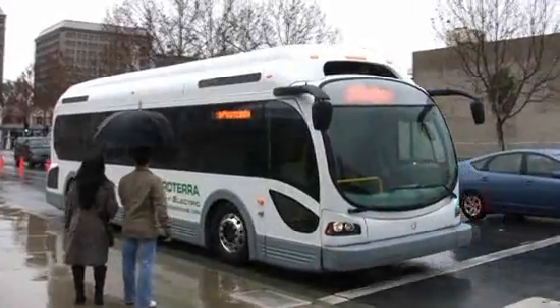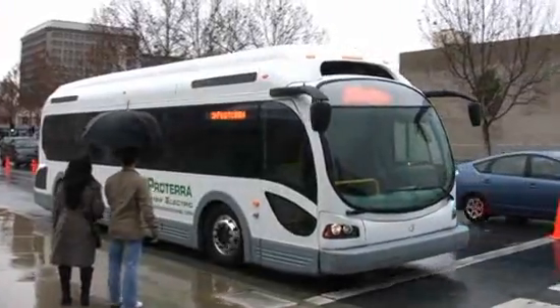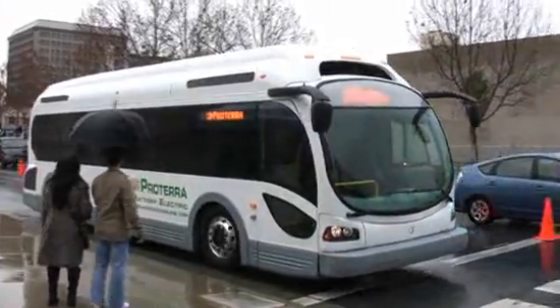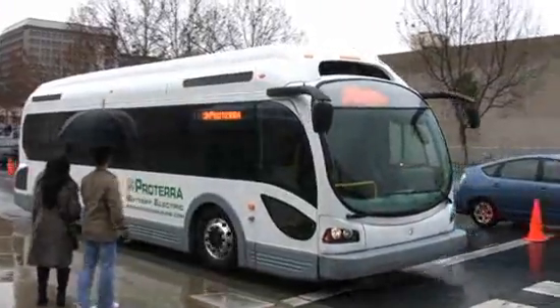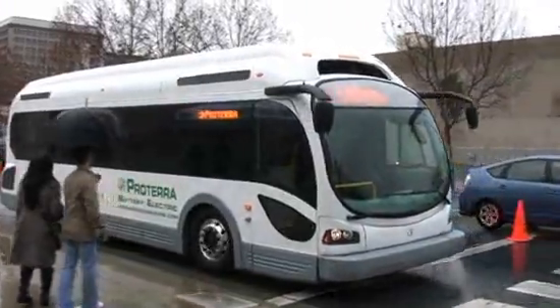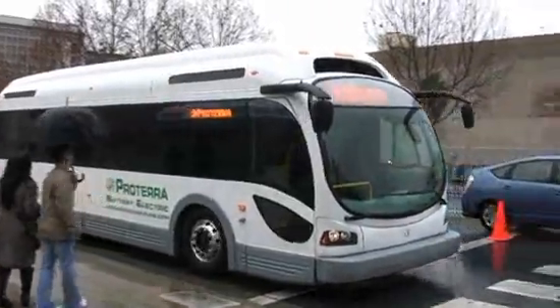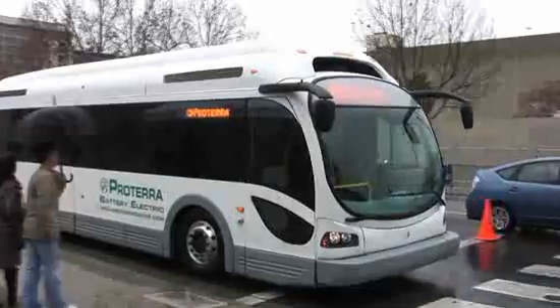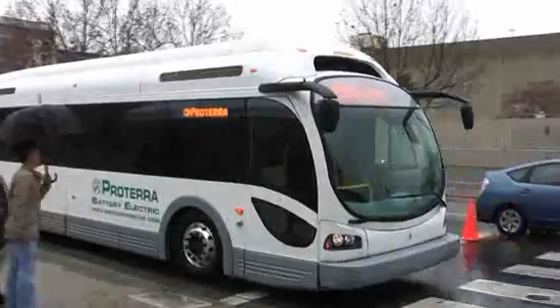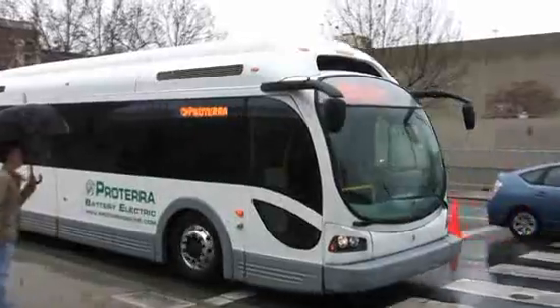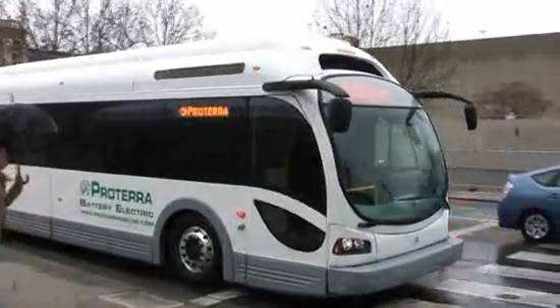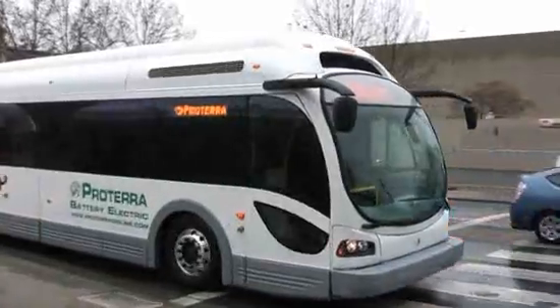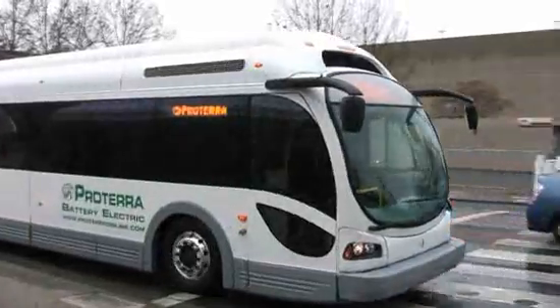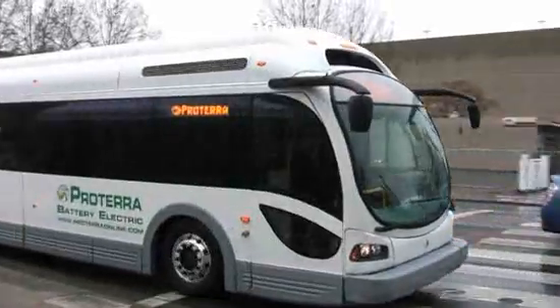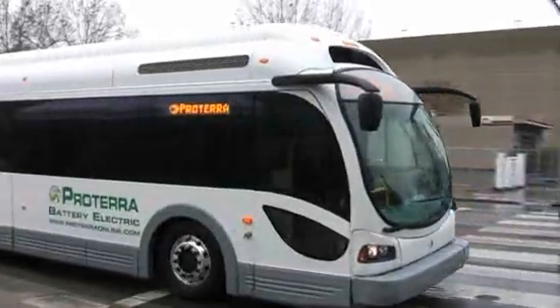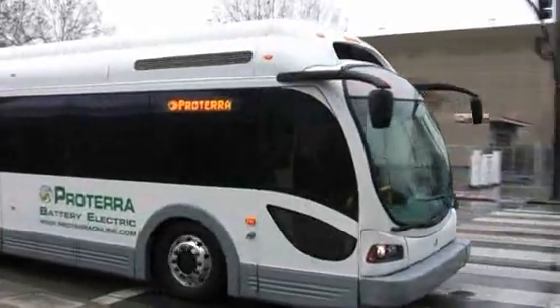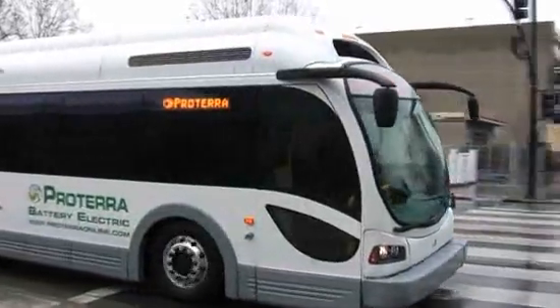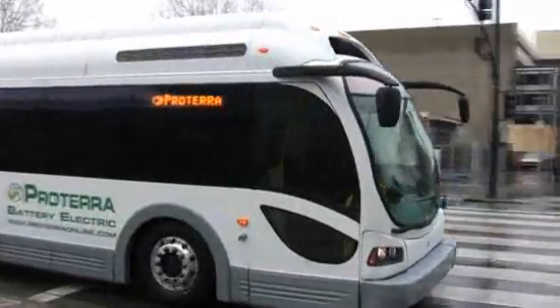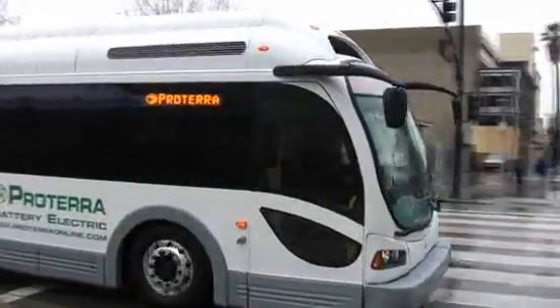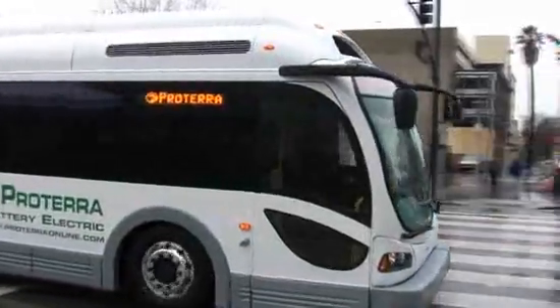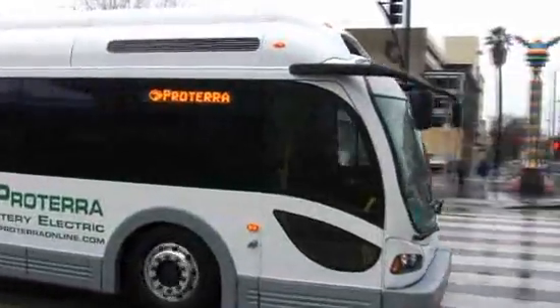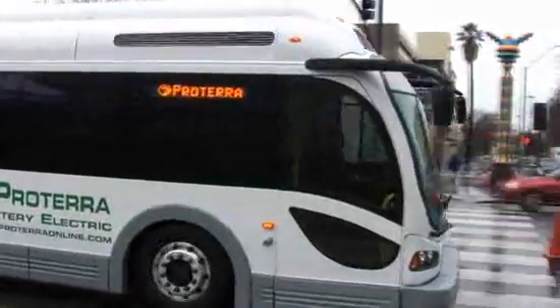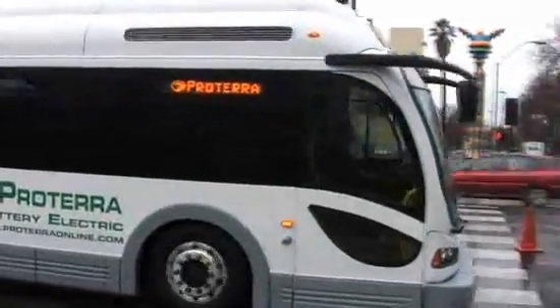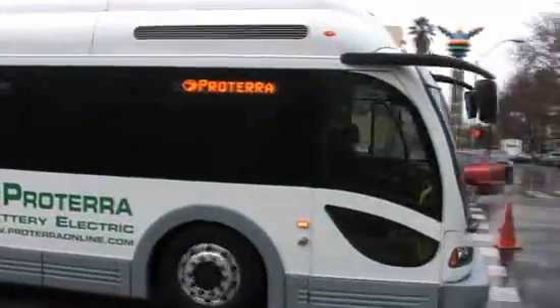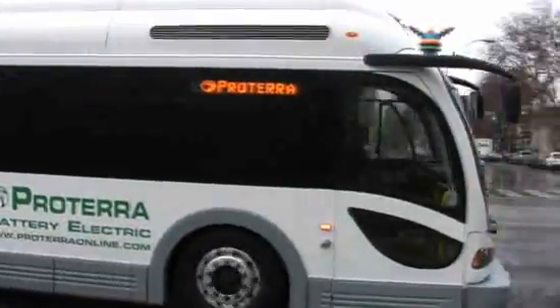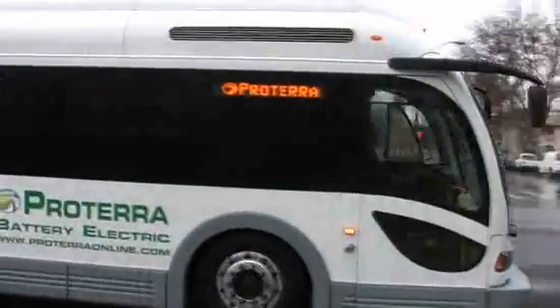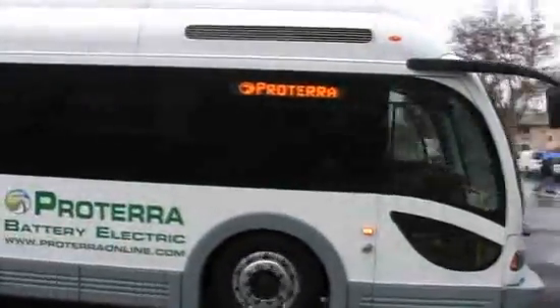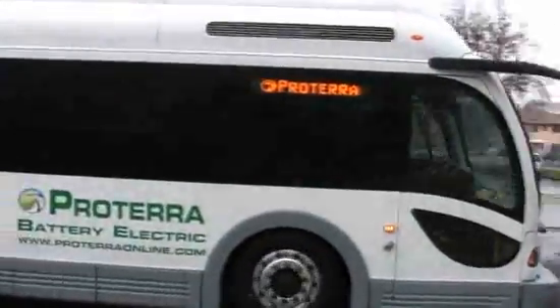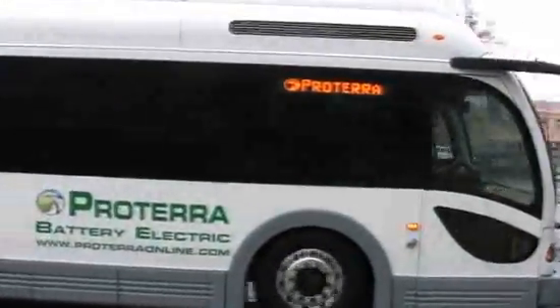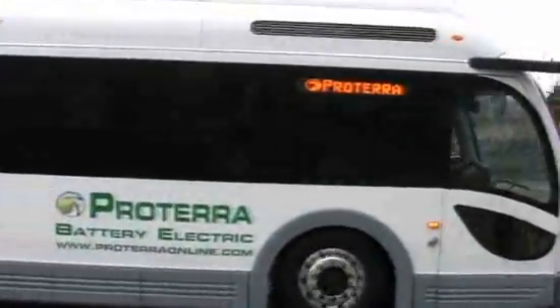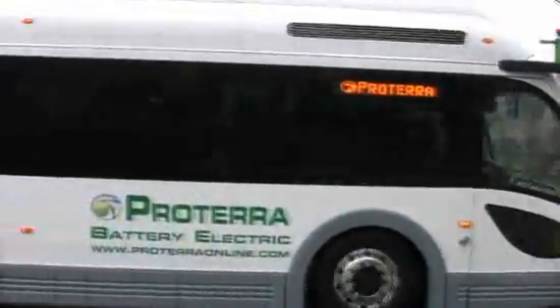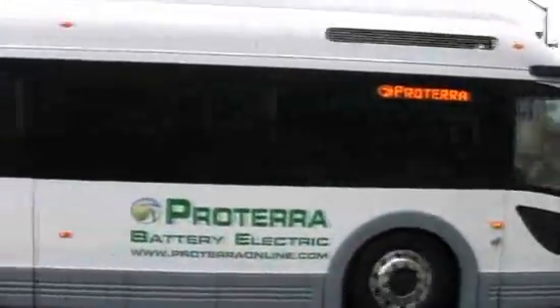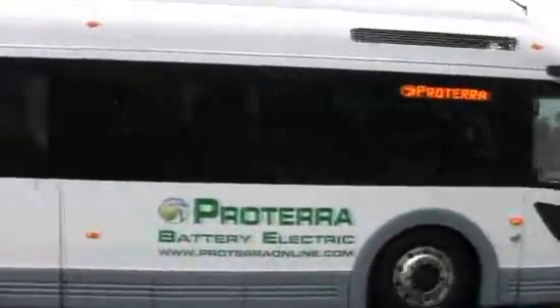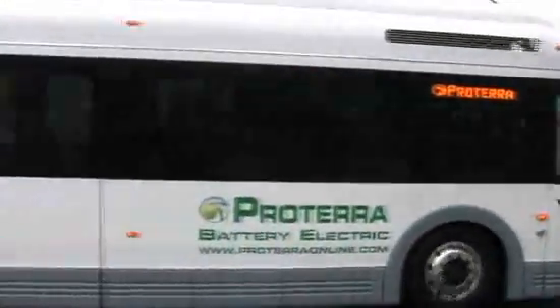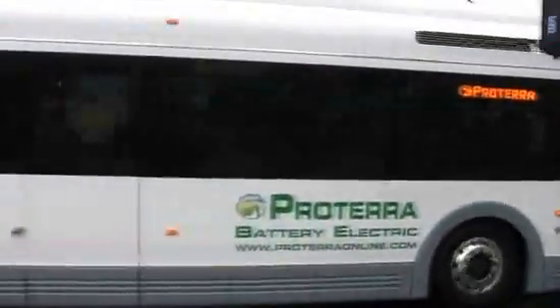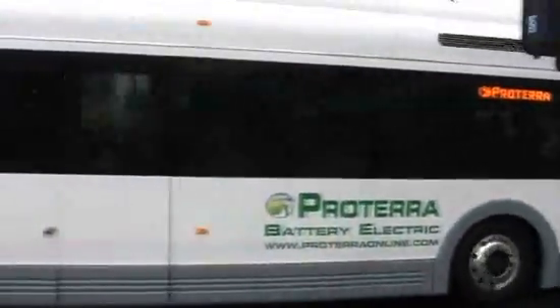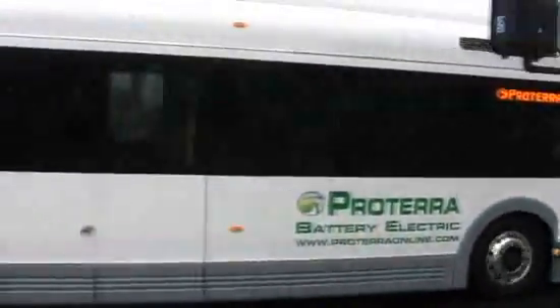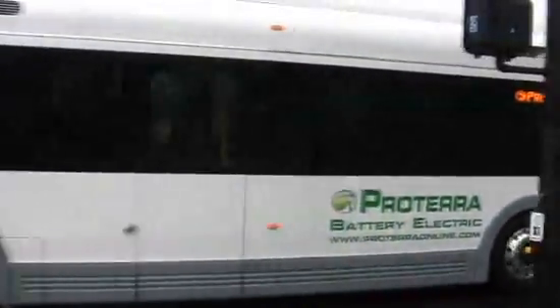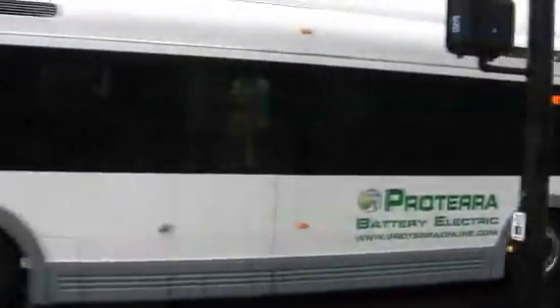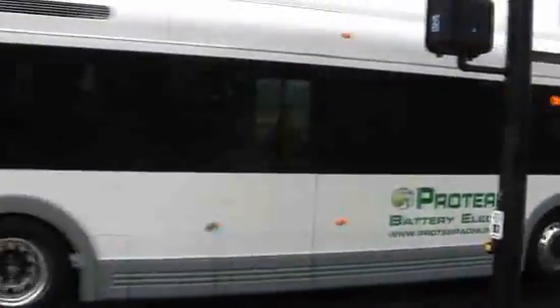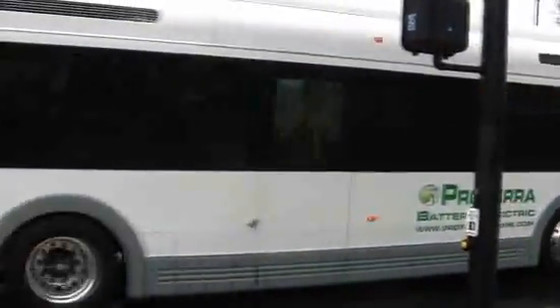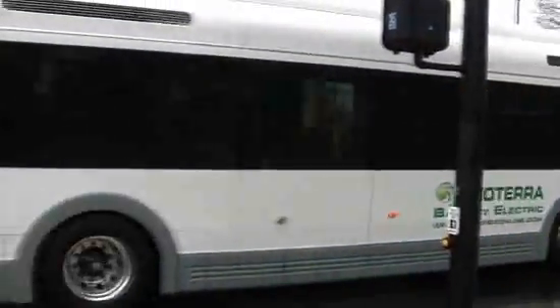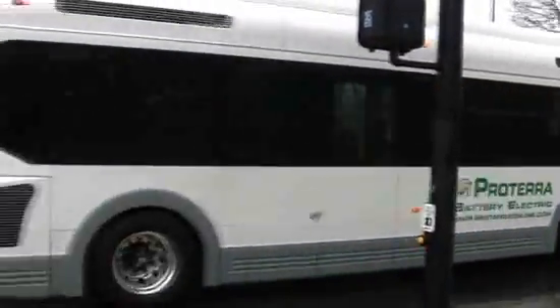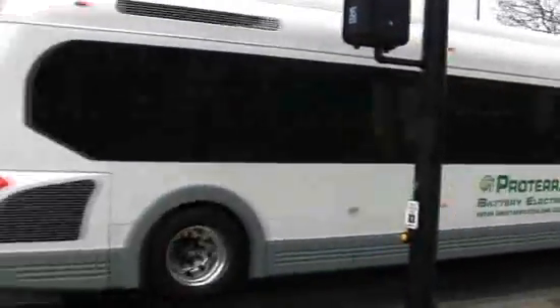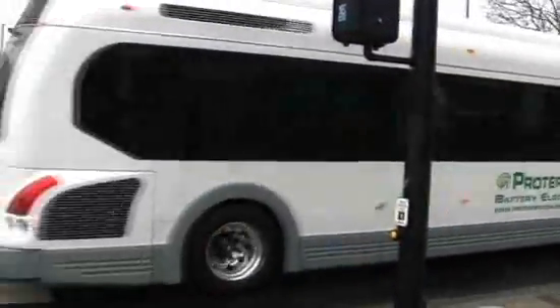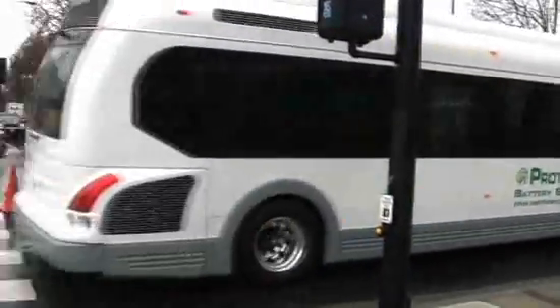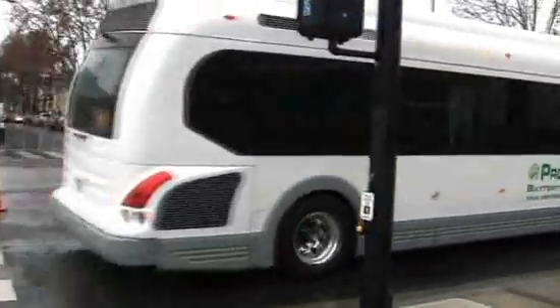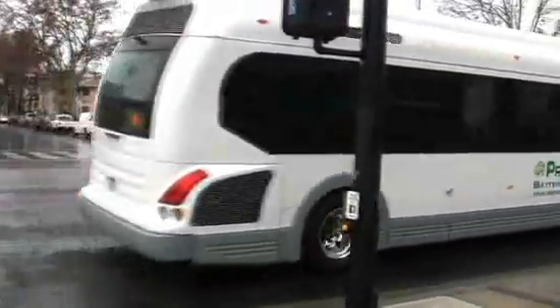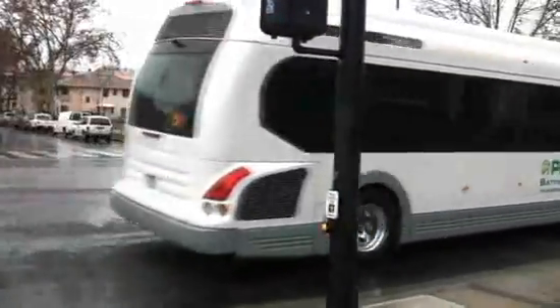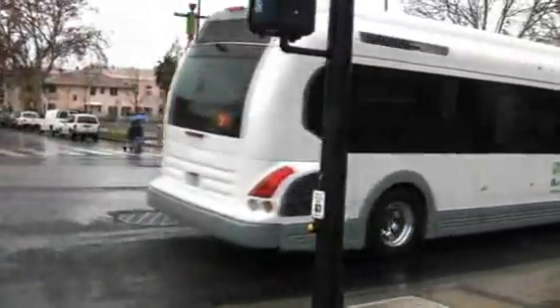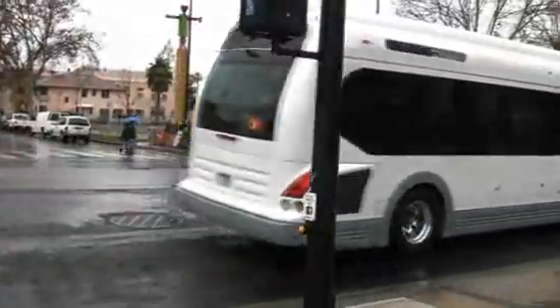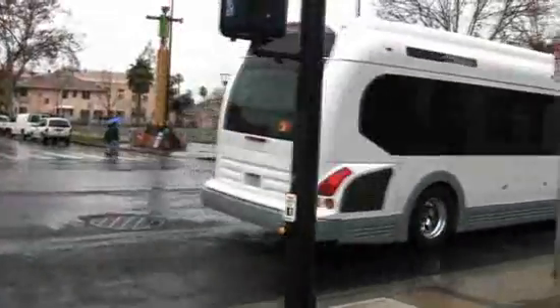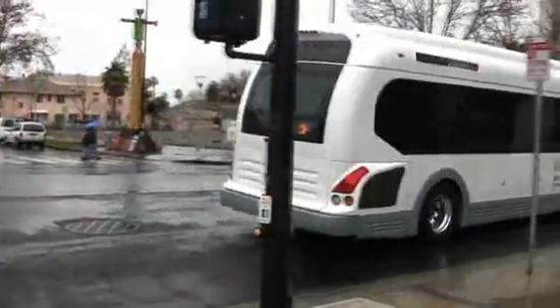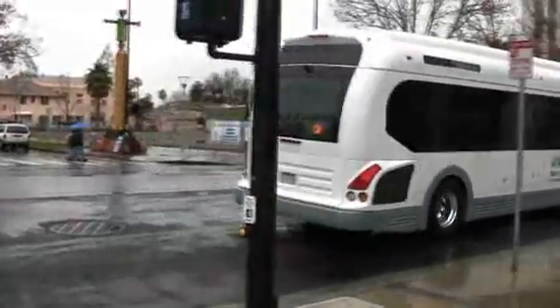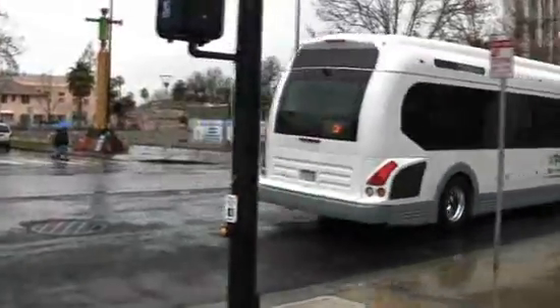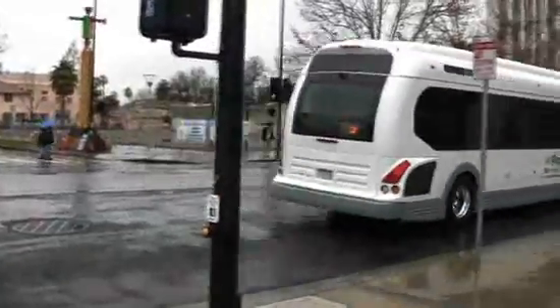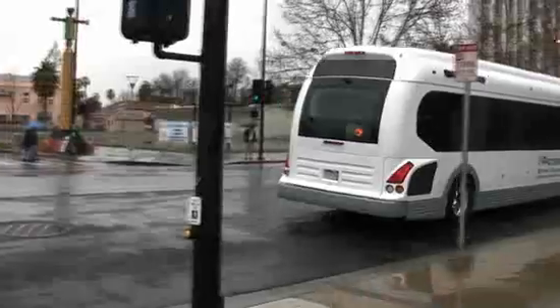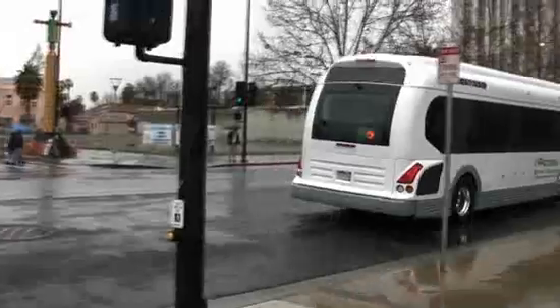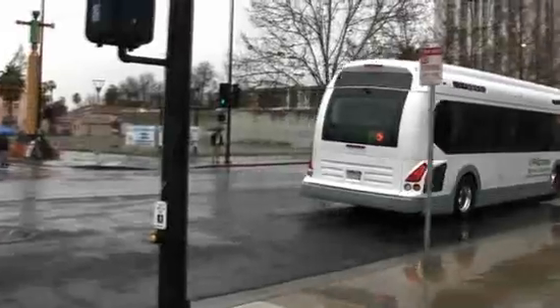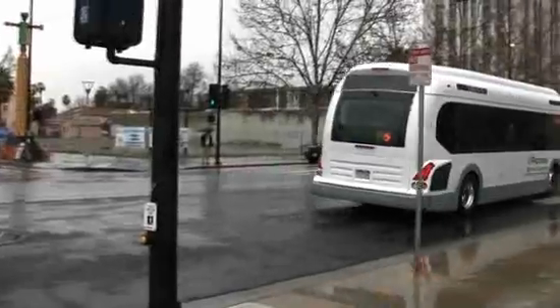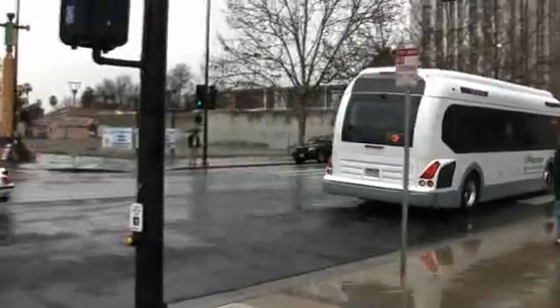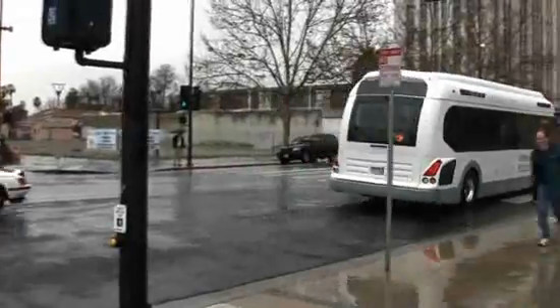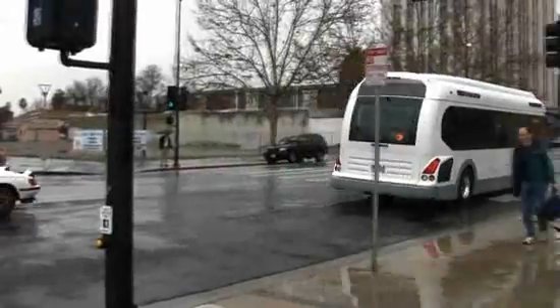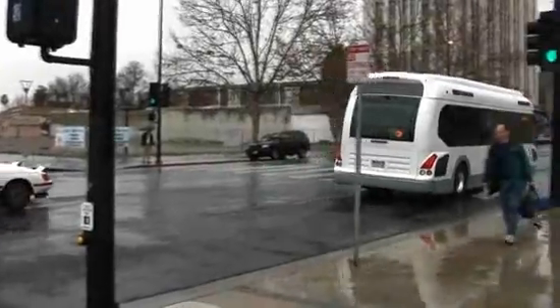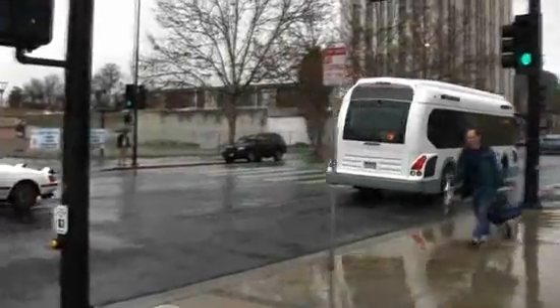In a single year, this bus can cut diesel costs by about $50,000. Over a 12-year period, a city can save about $310,000.